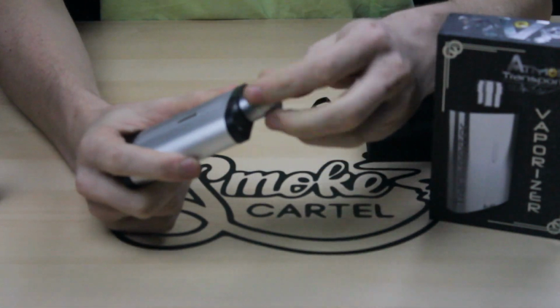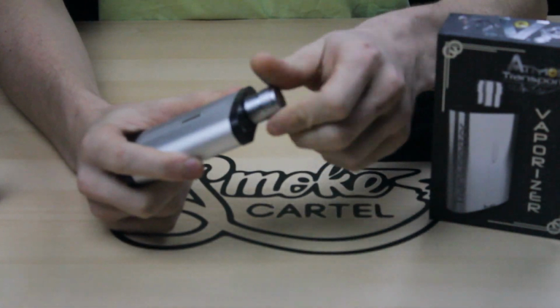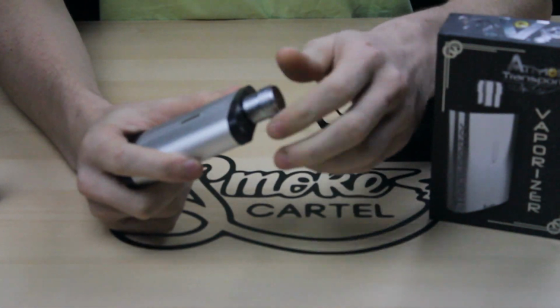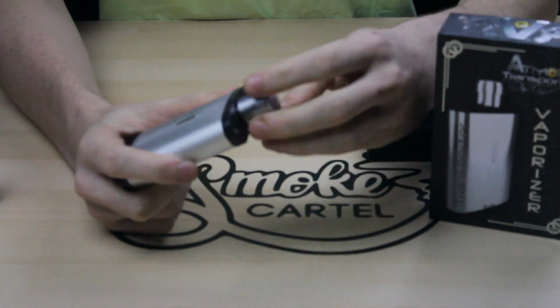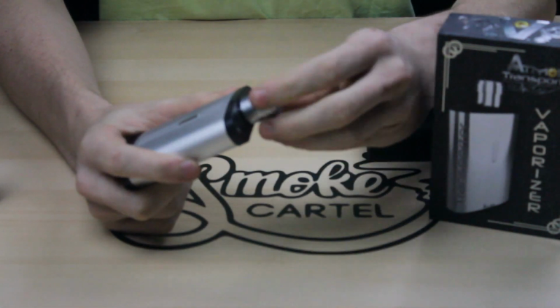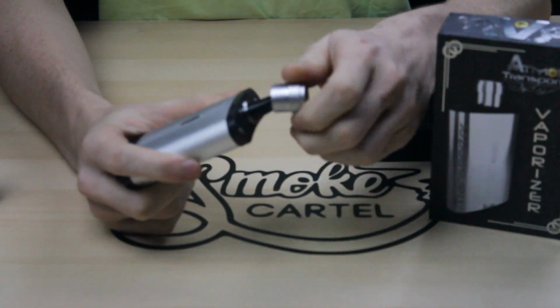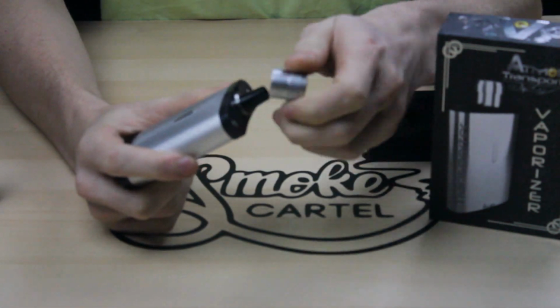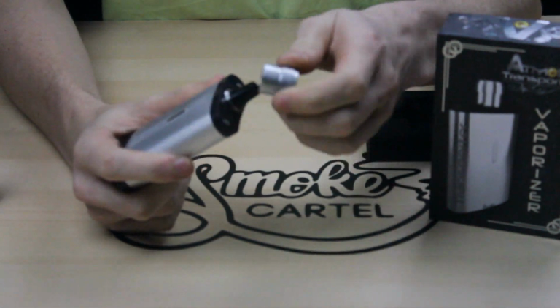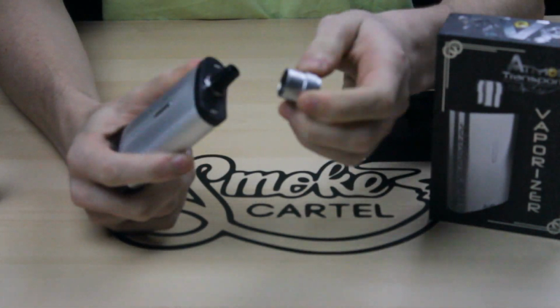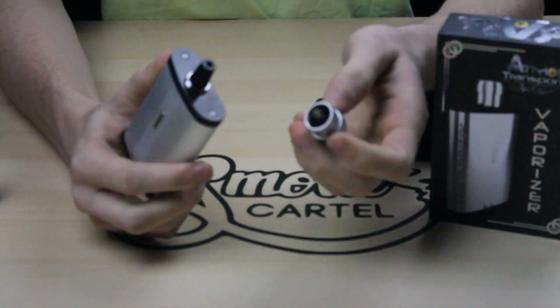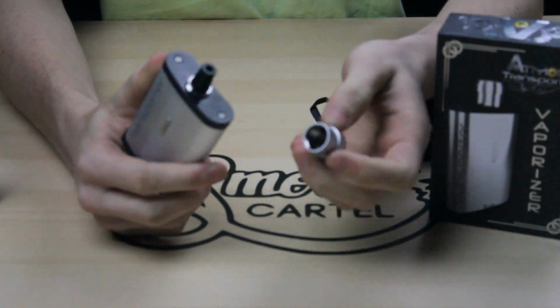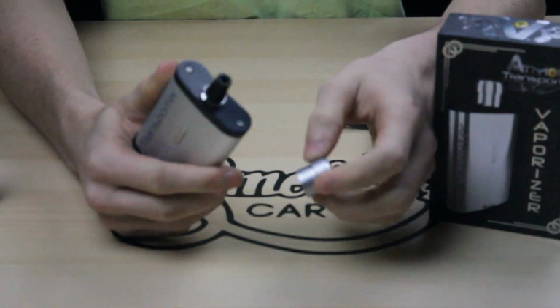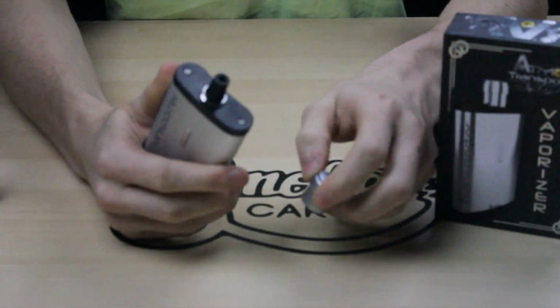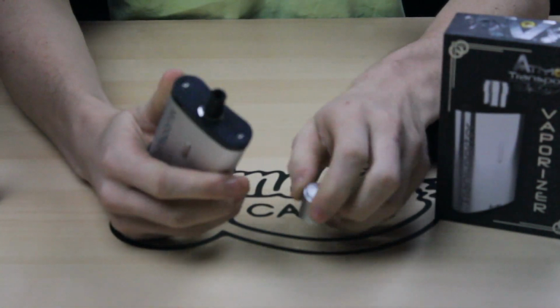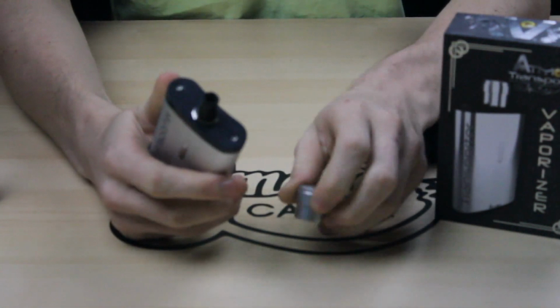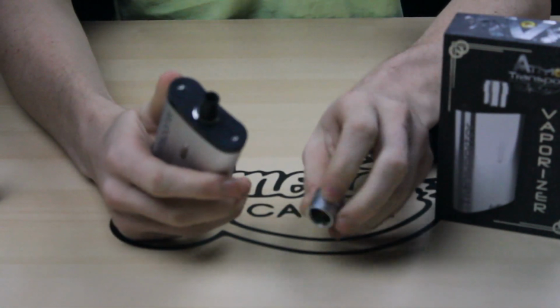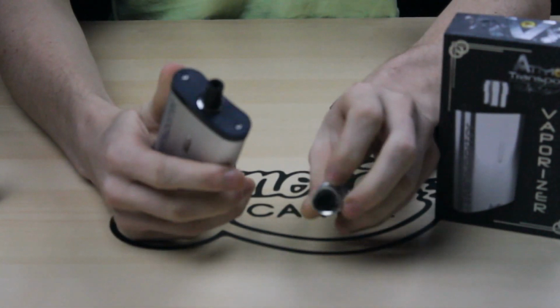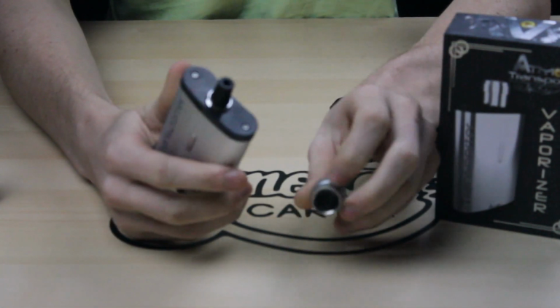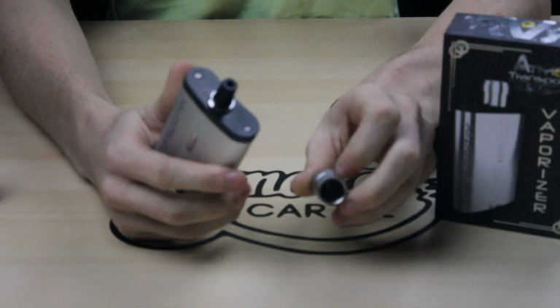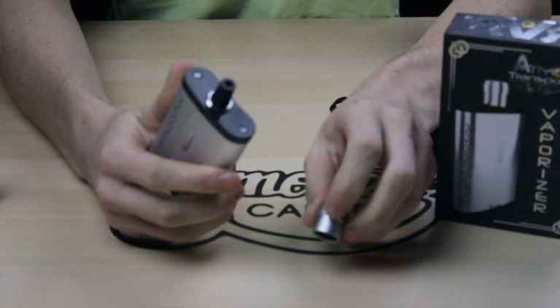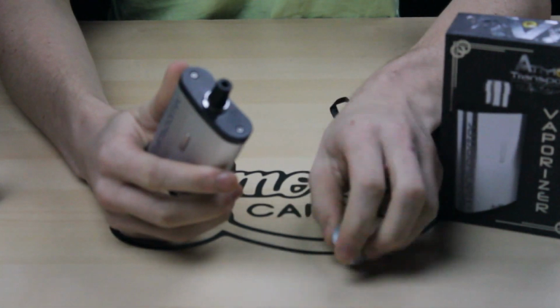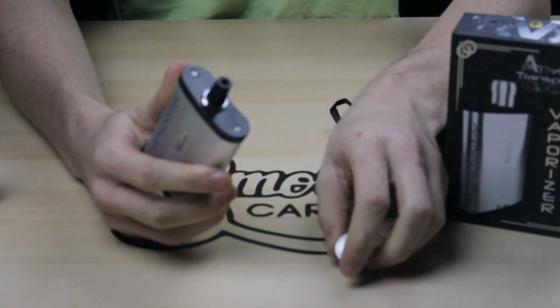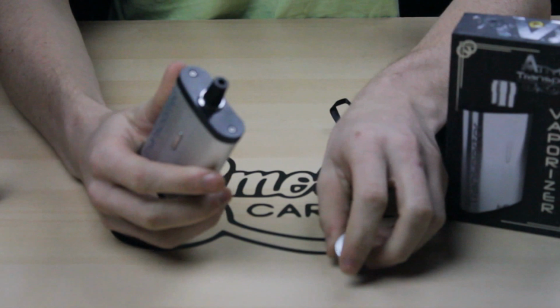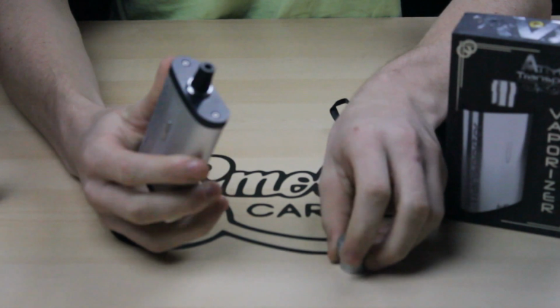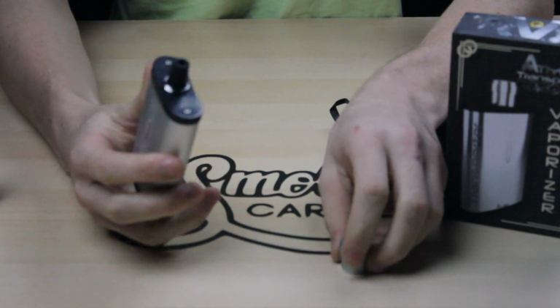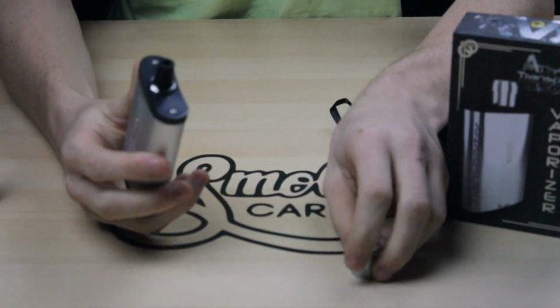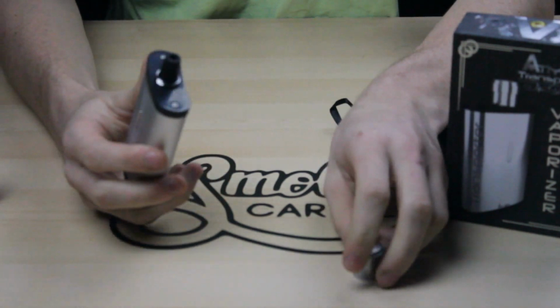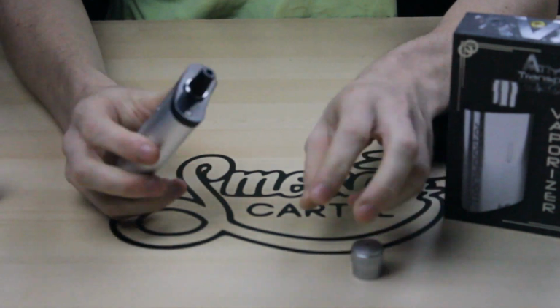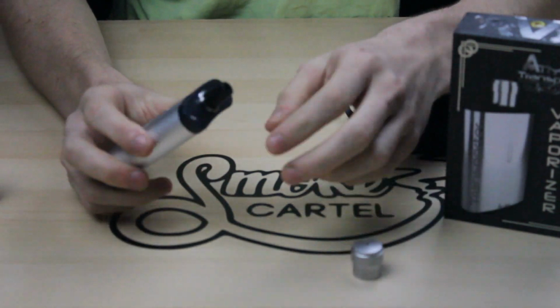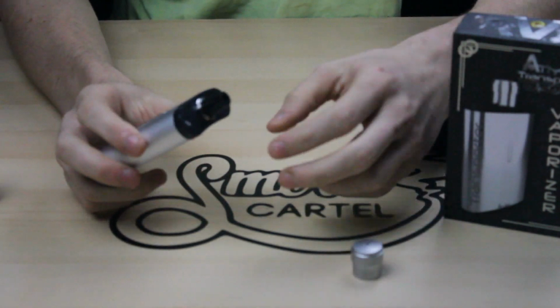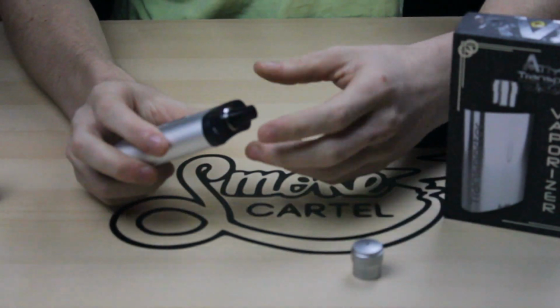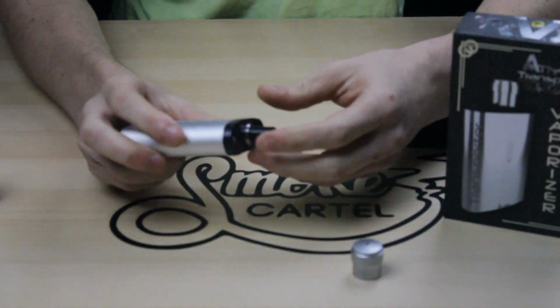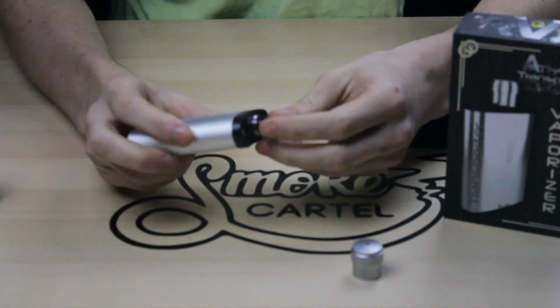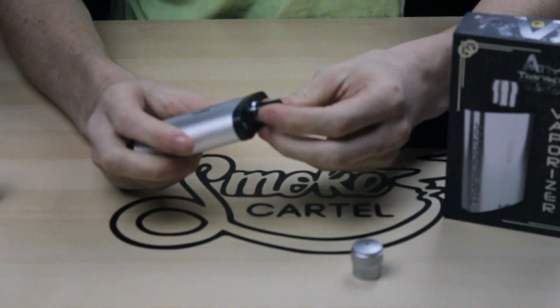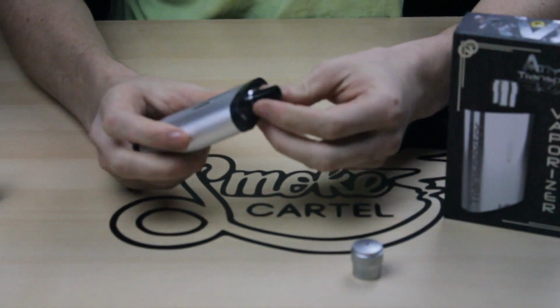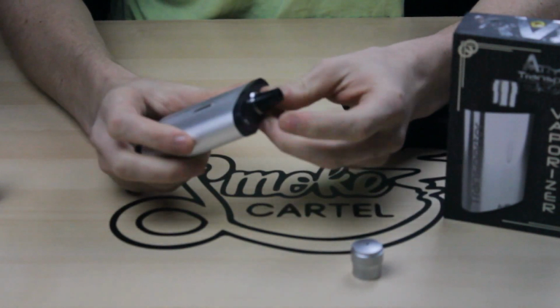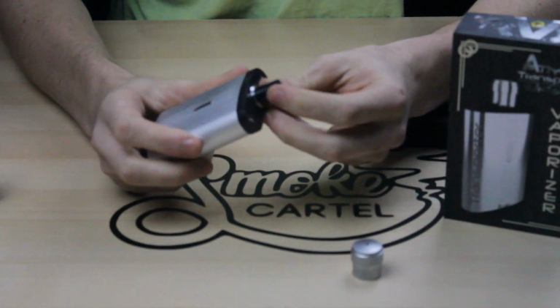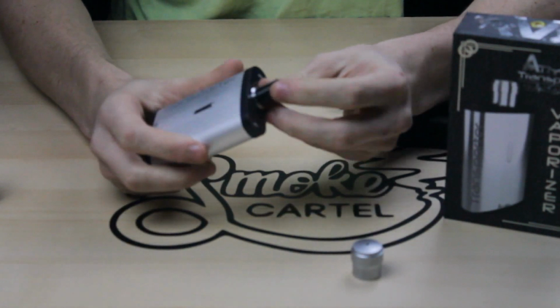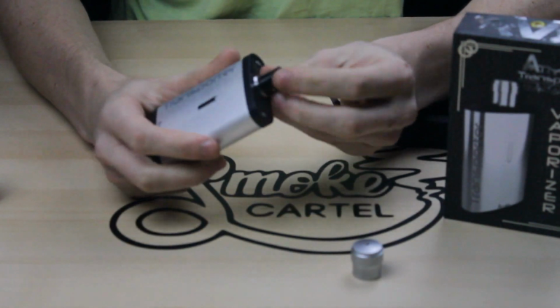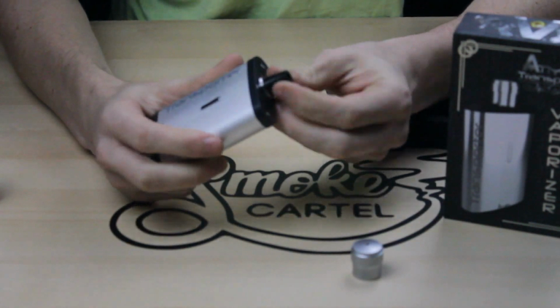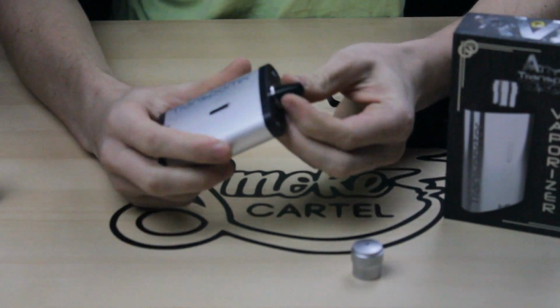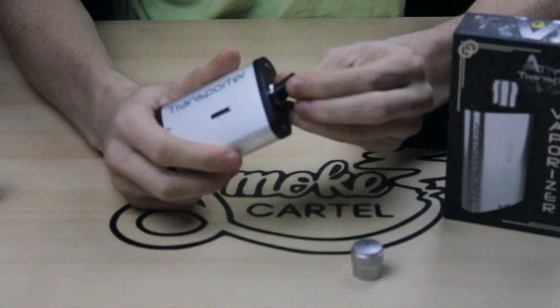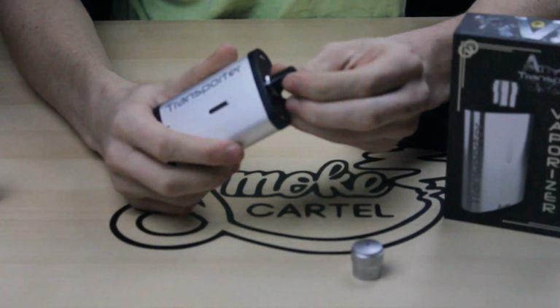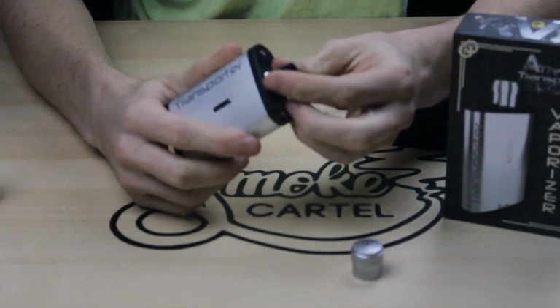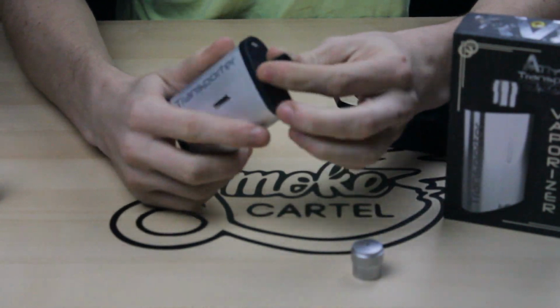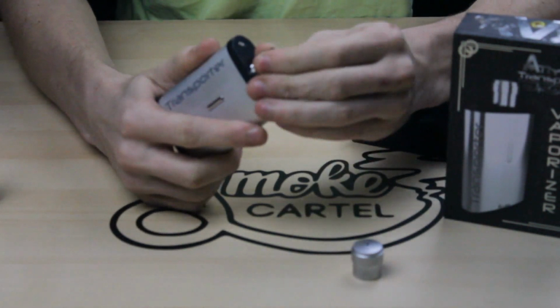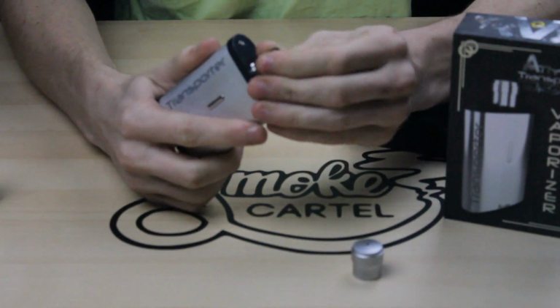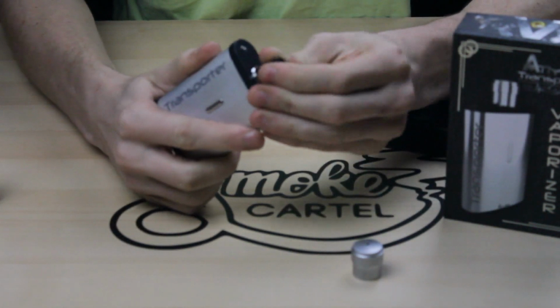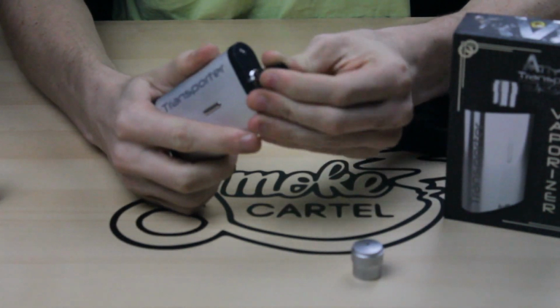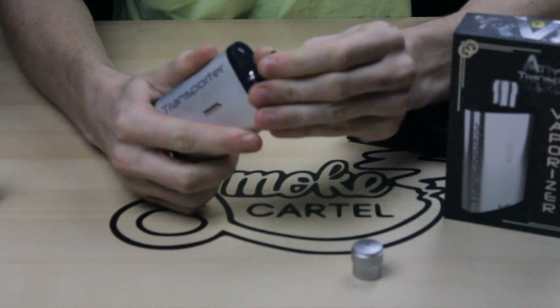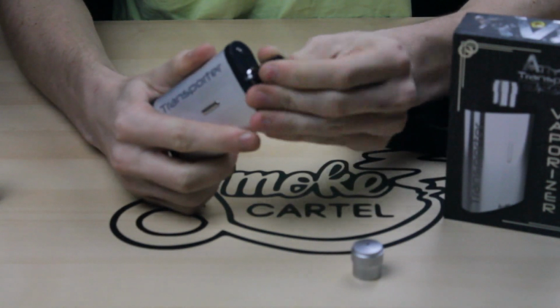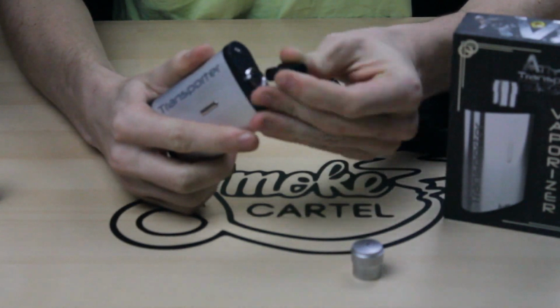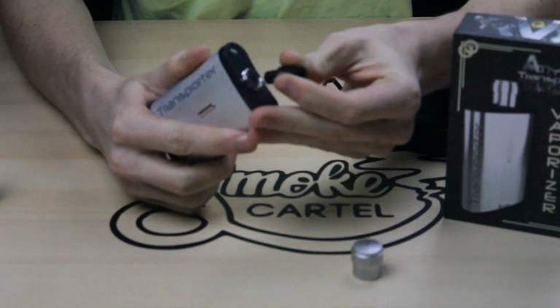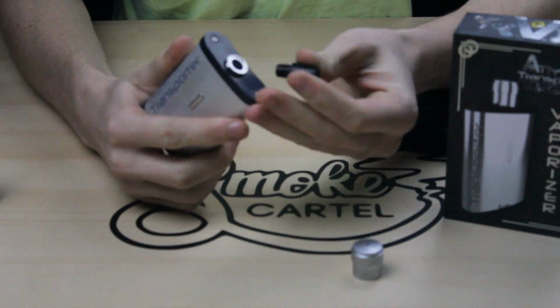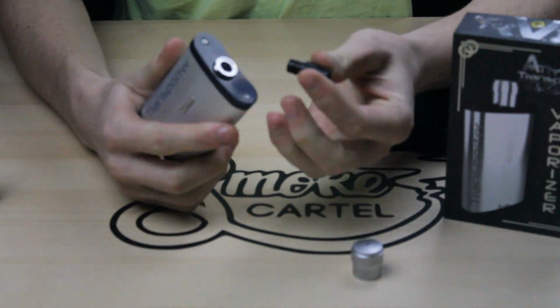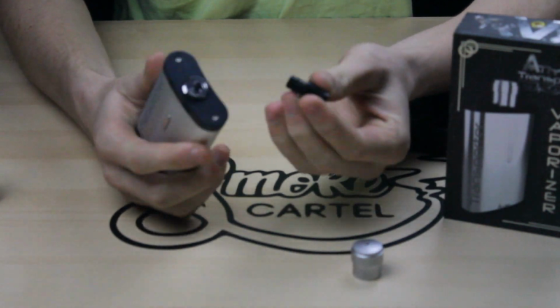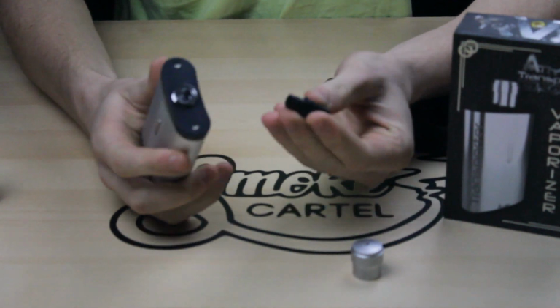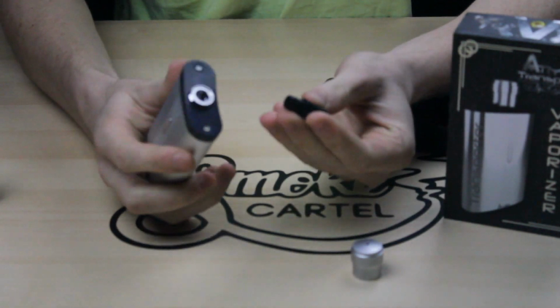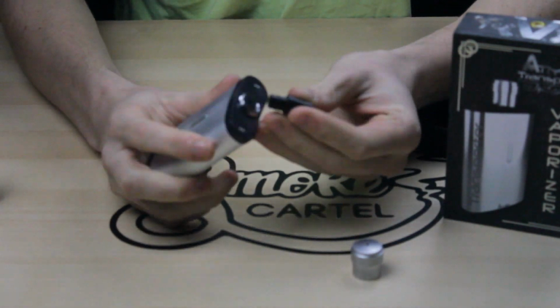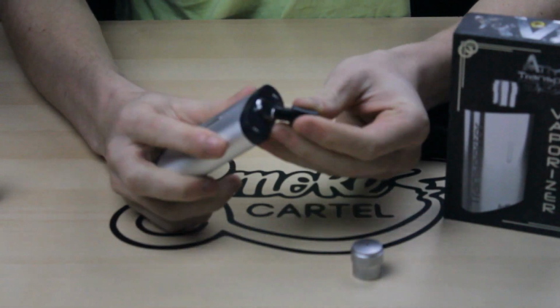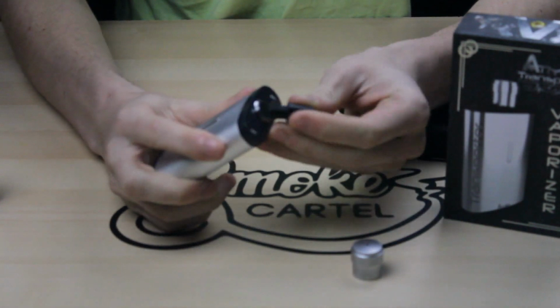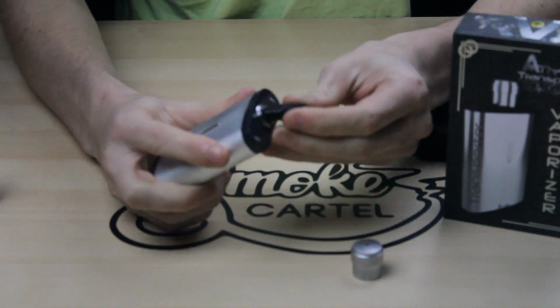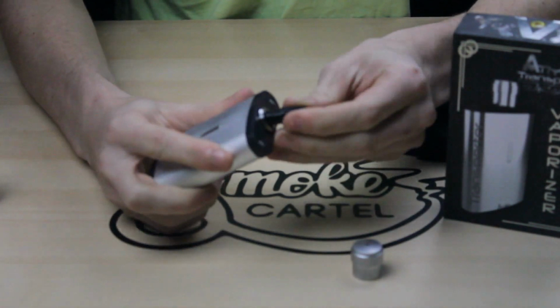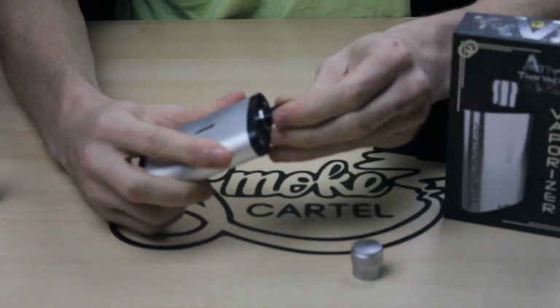This top cap is just for looks — it actually comes off. This is a rubber mouthpiece that you can take out for cleaning and stuff.